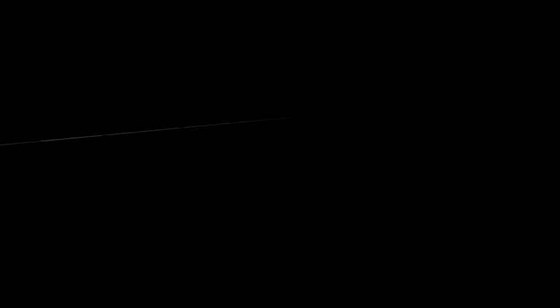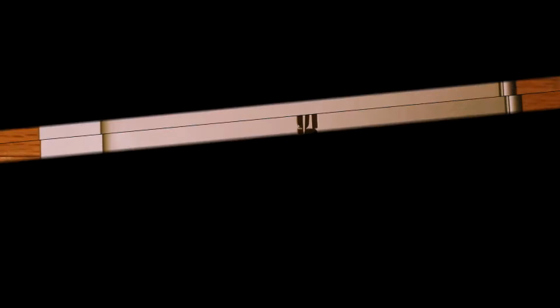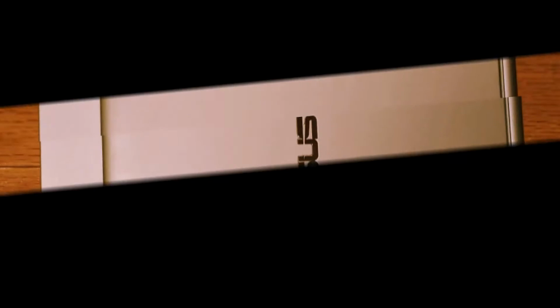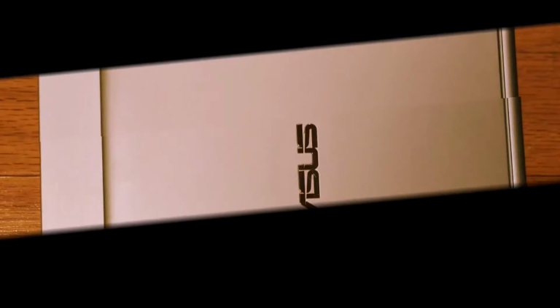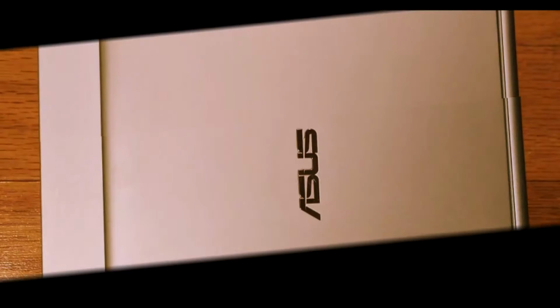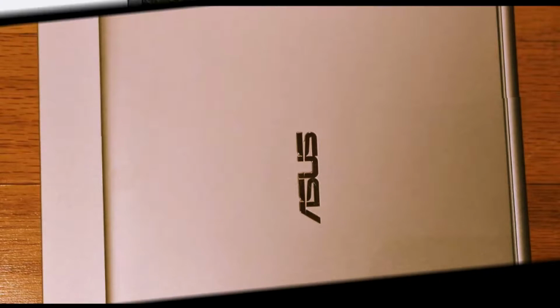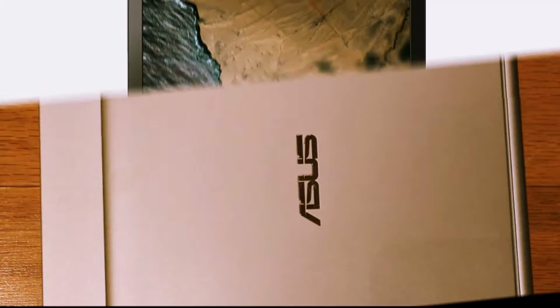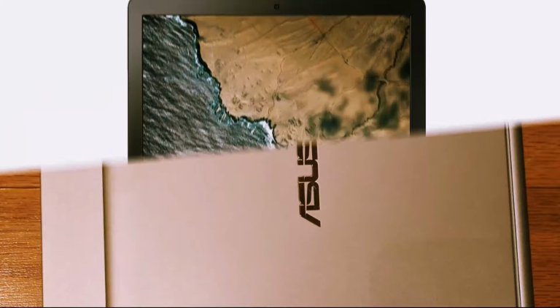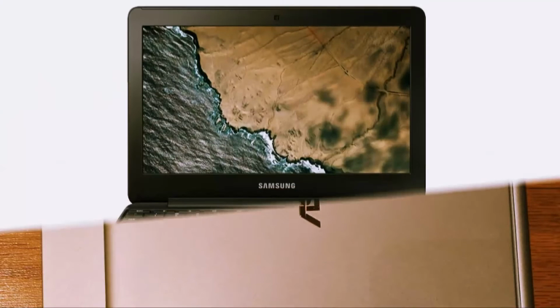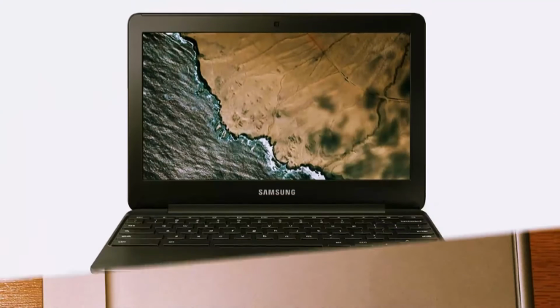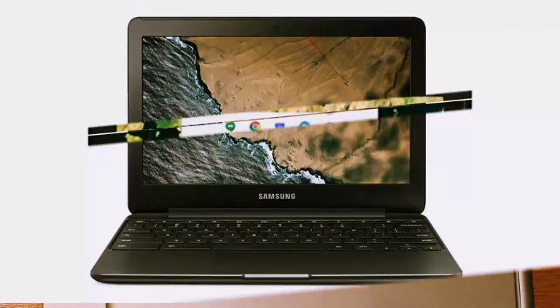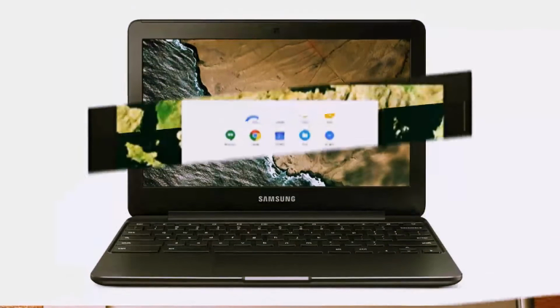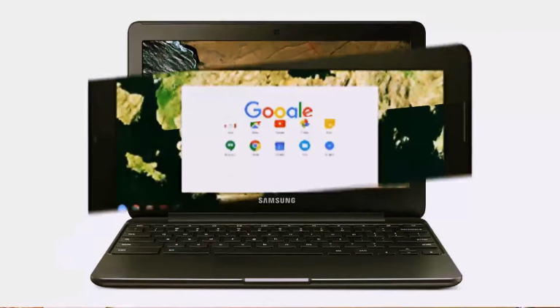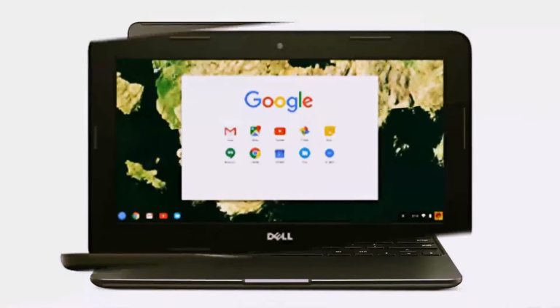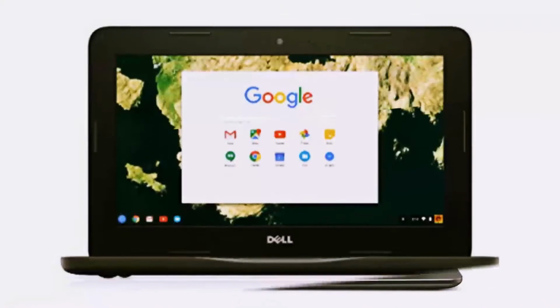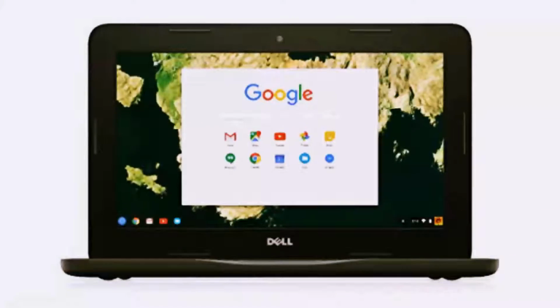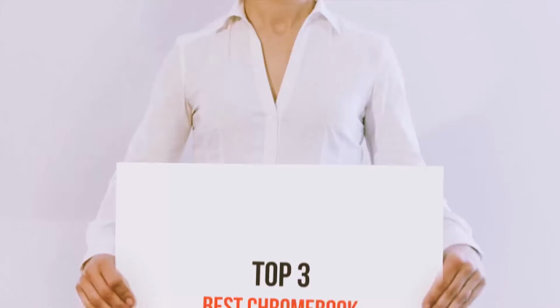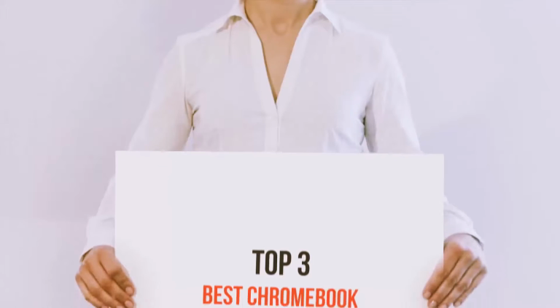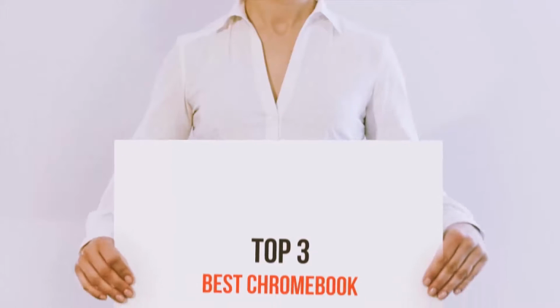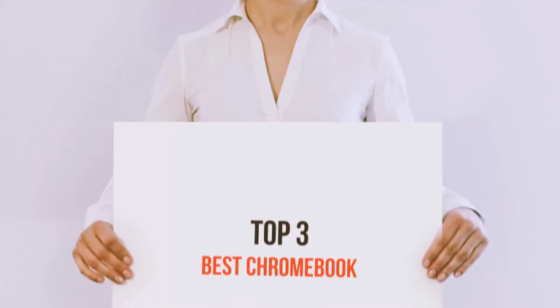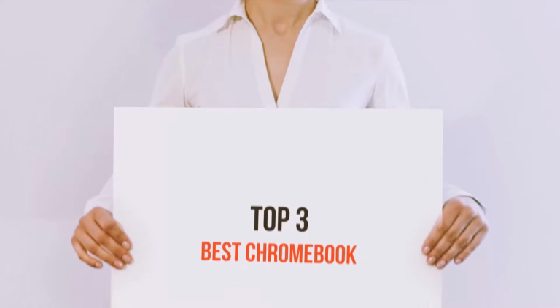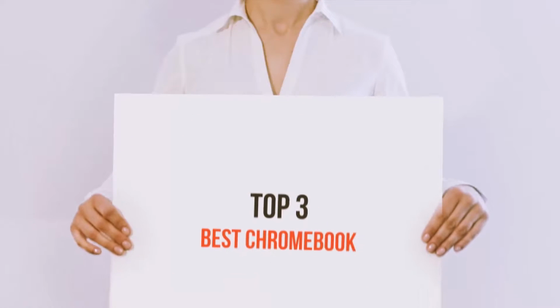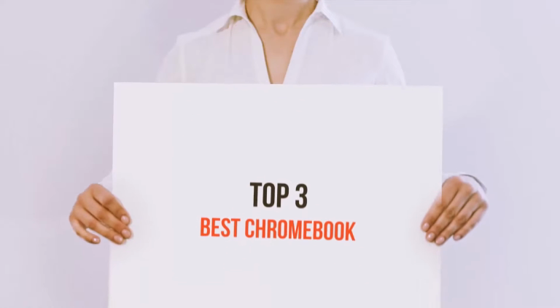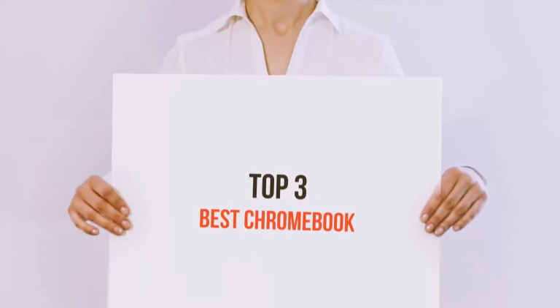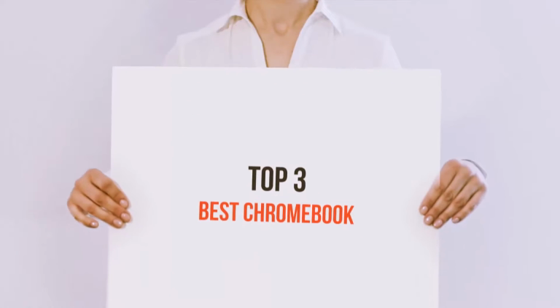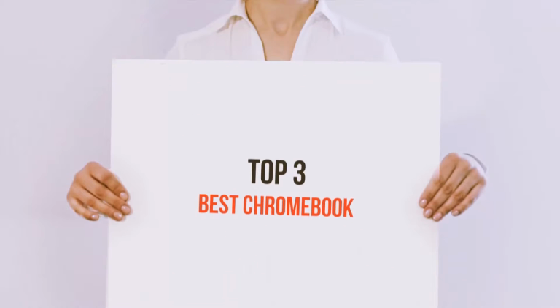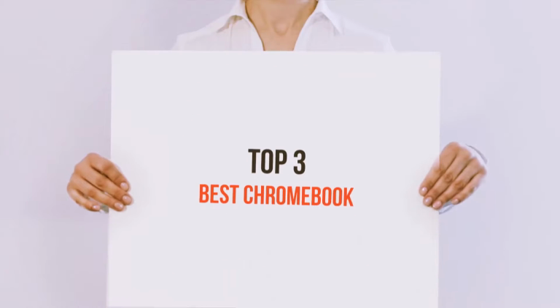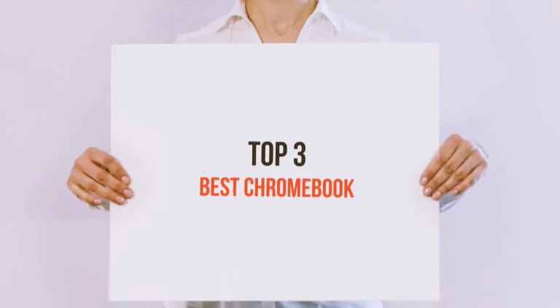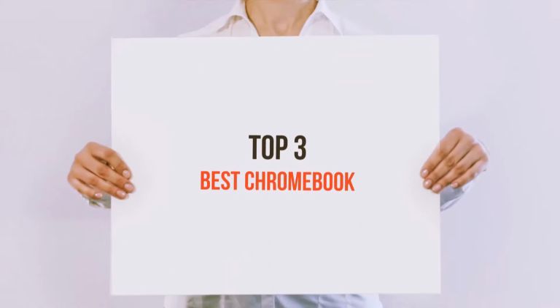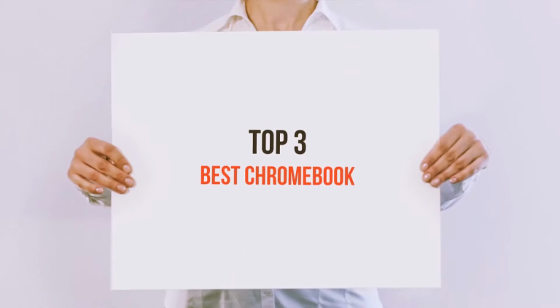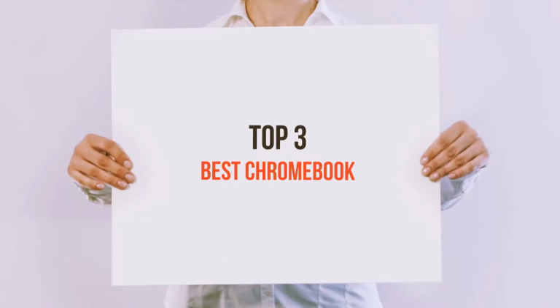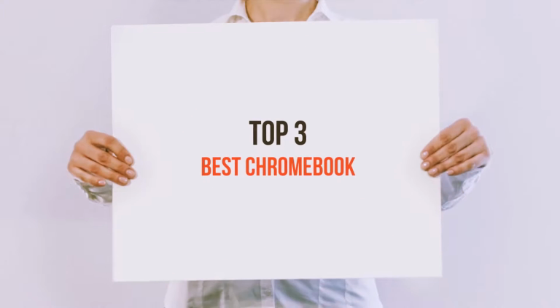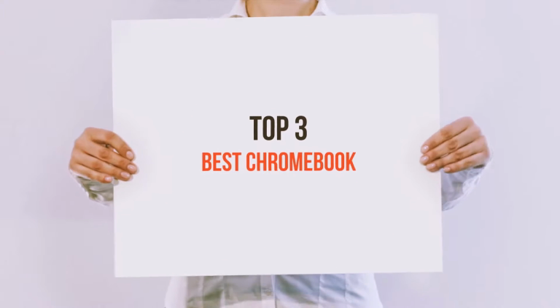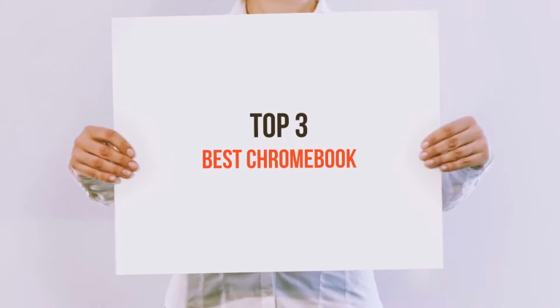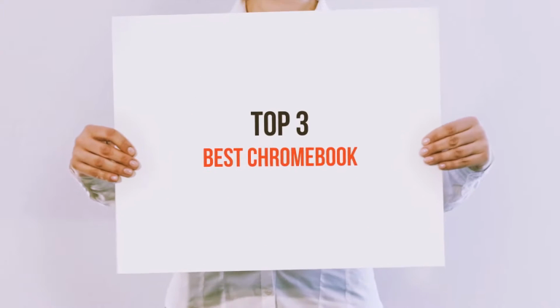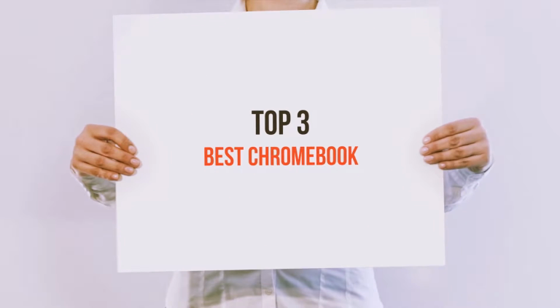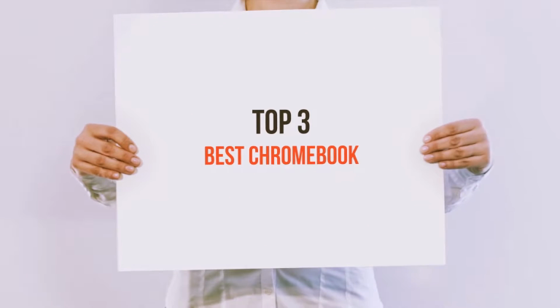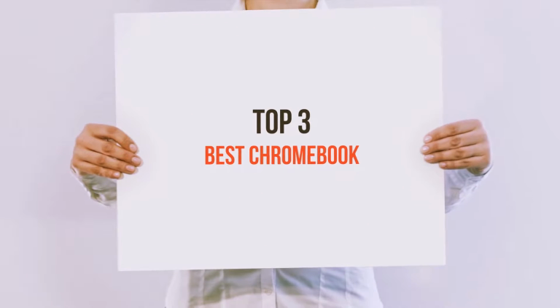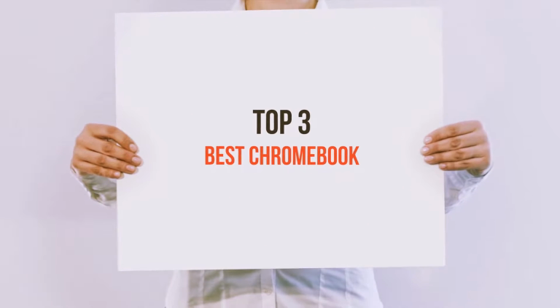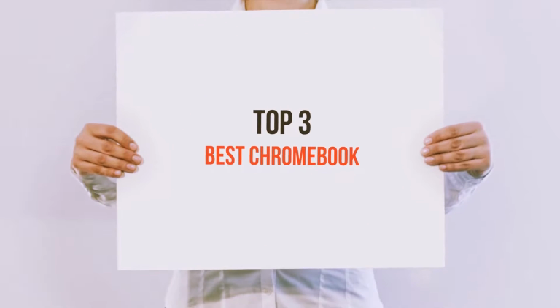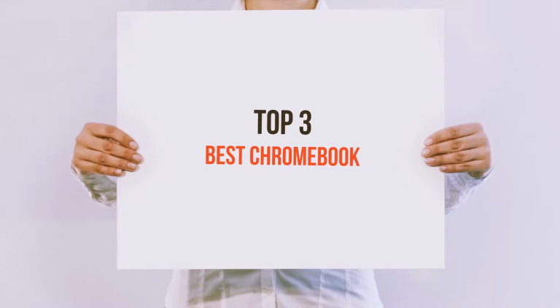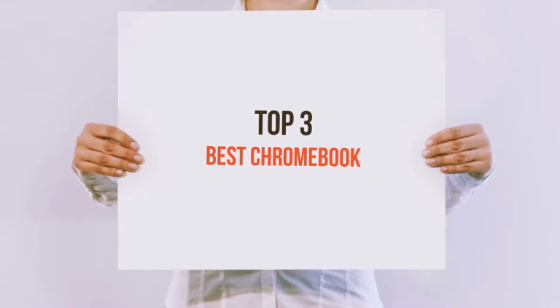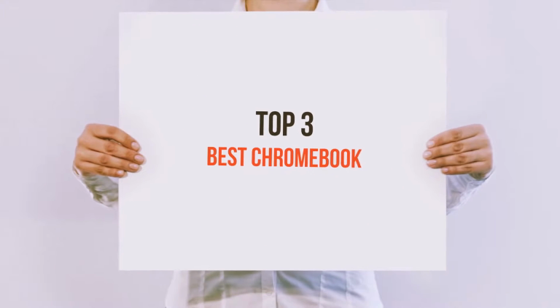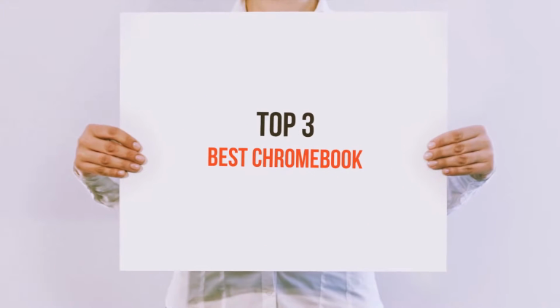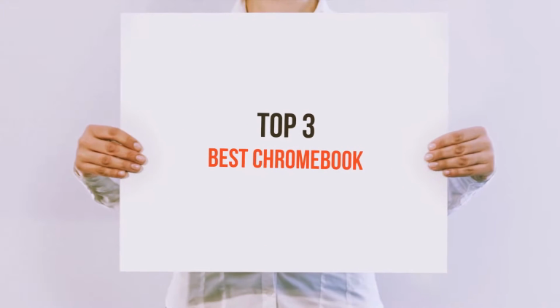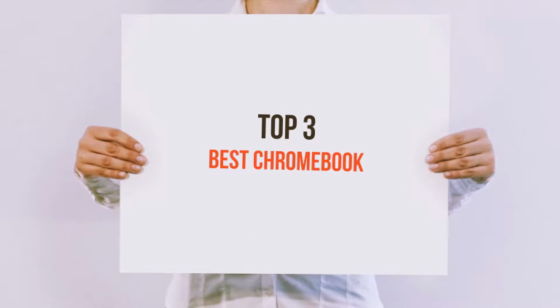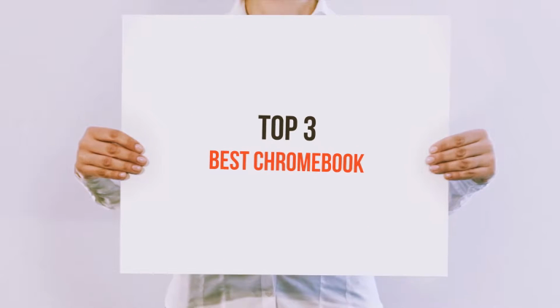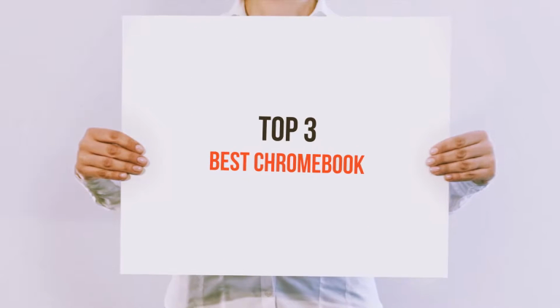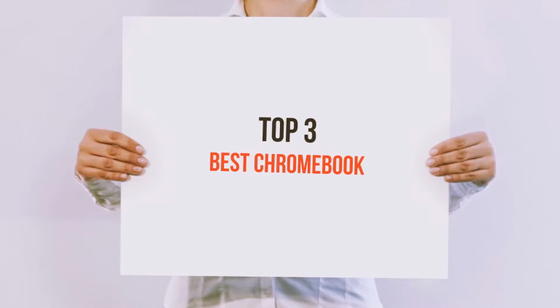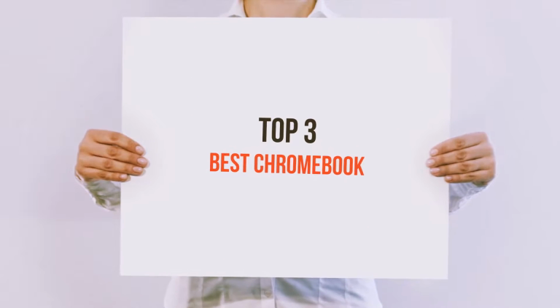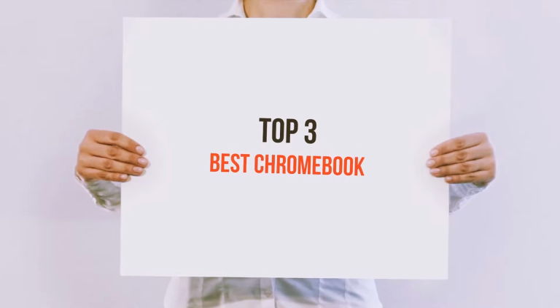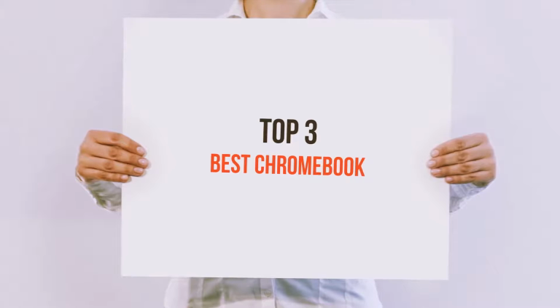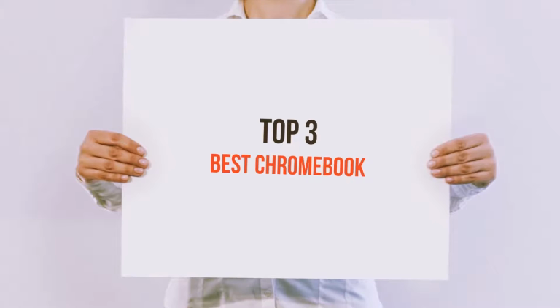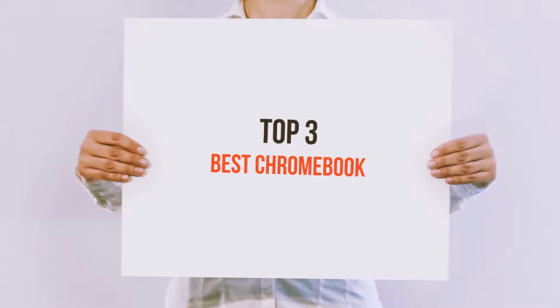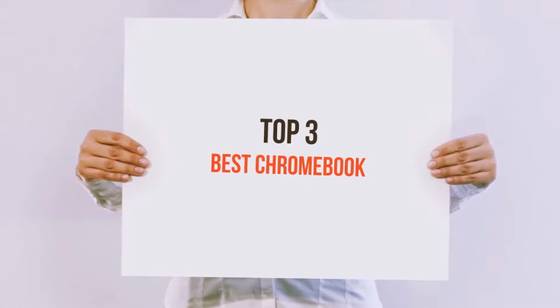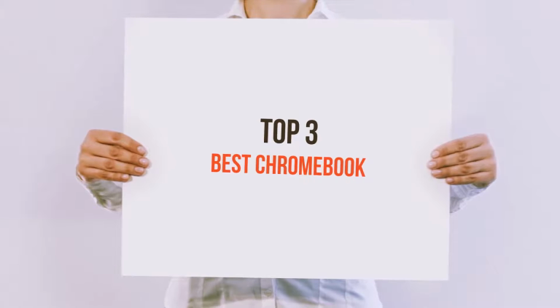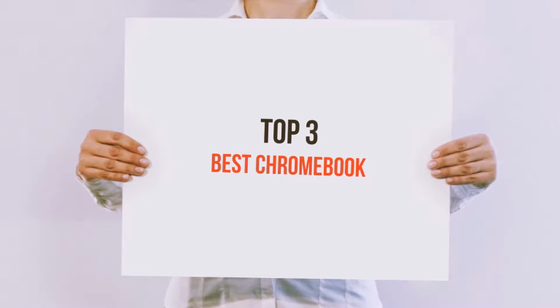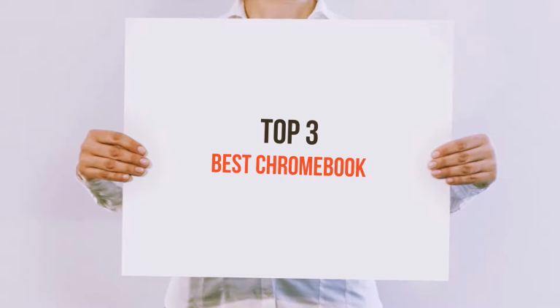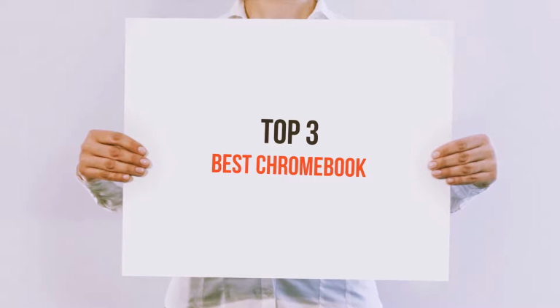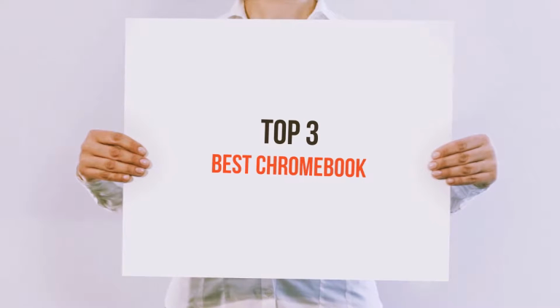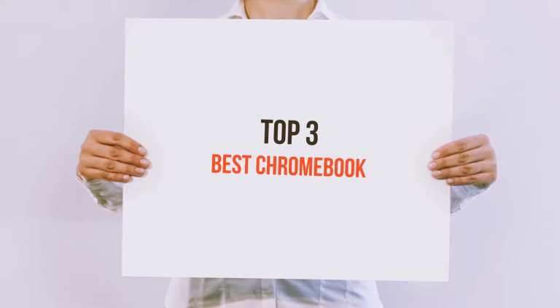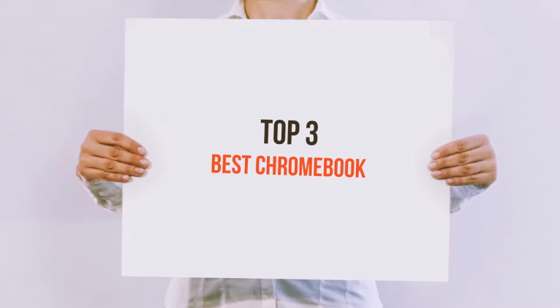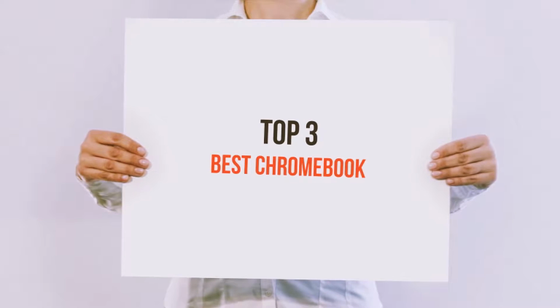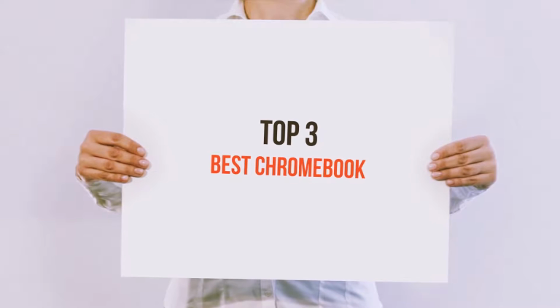Hello guys, welcome back to my channel. Today I'm gonna talk about the top 3 best Chromebooks.